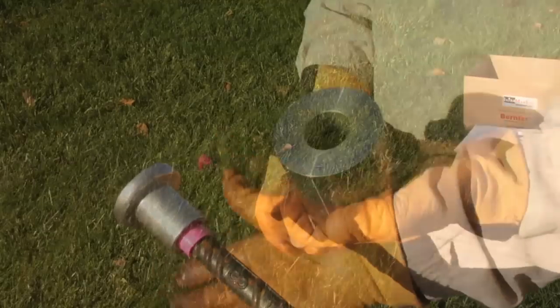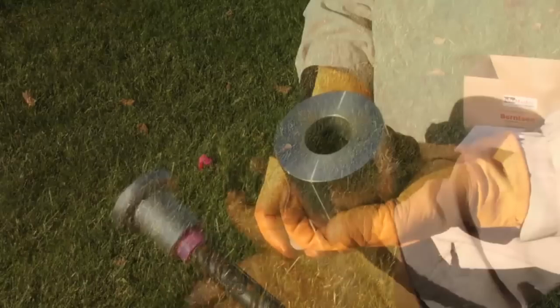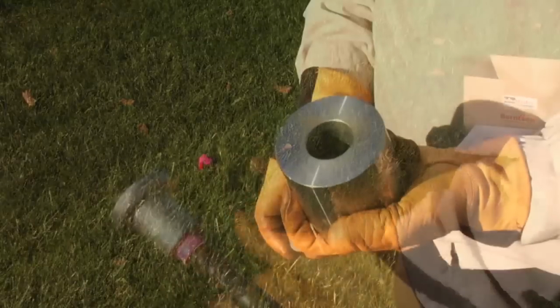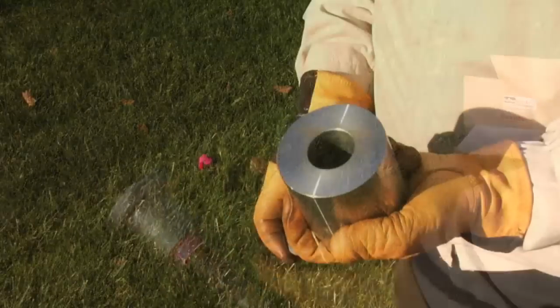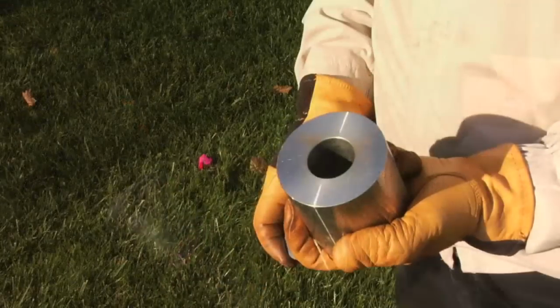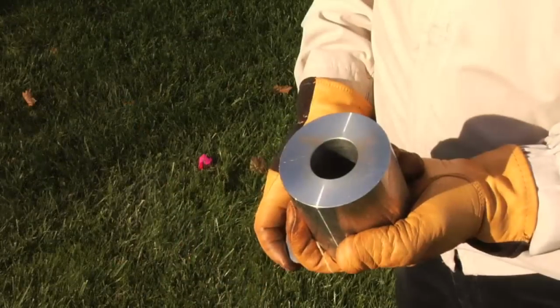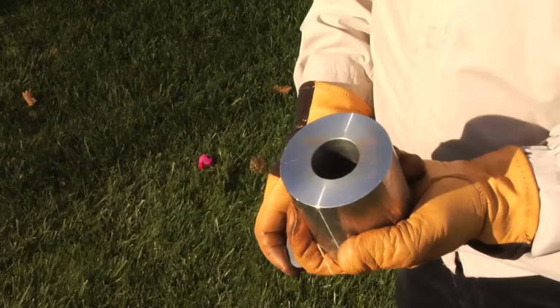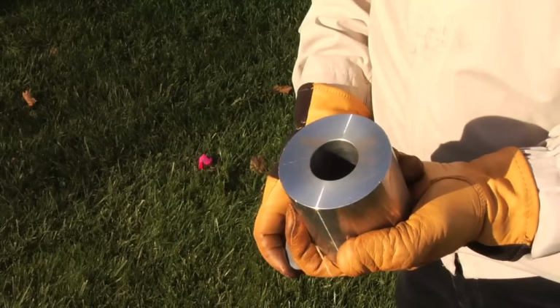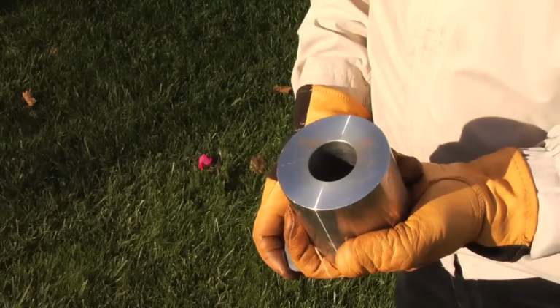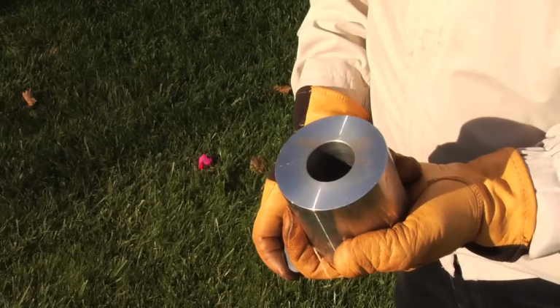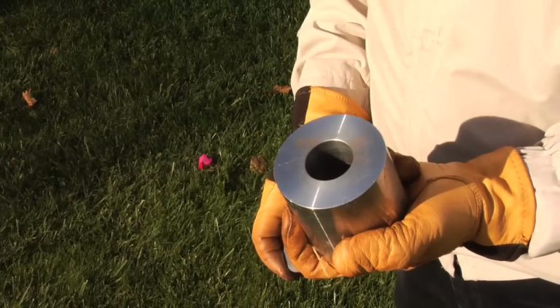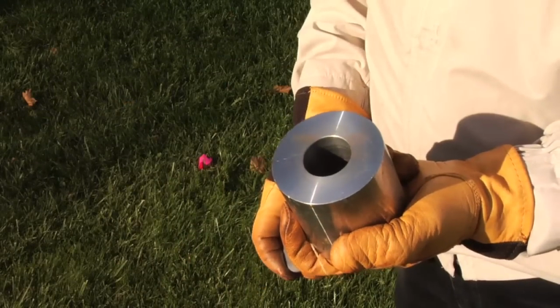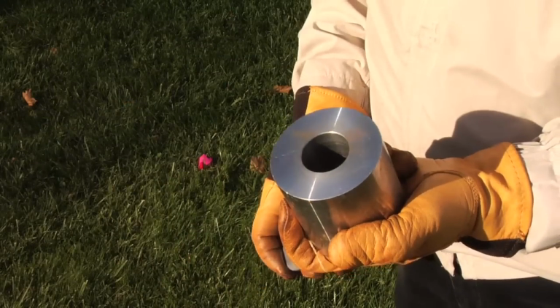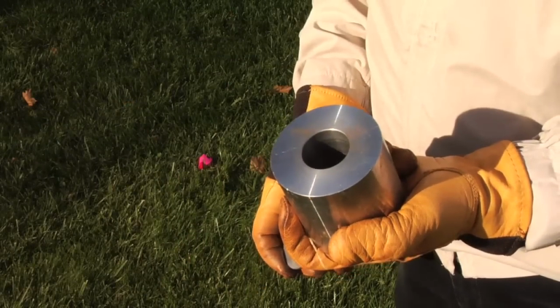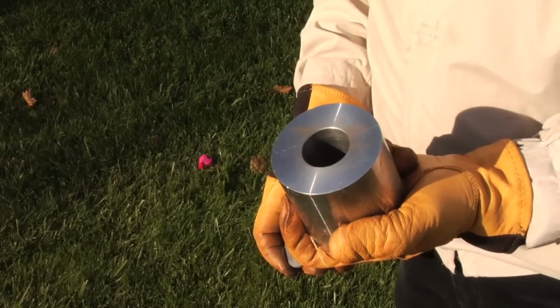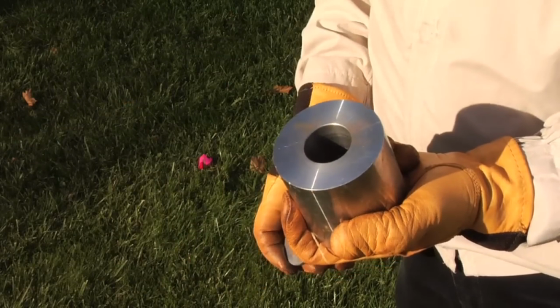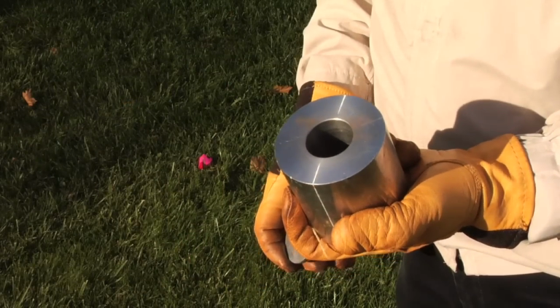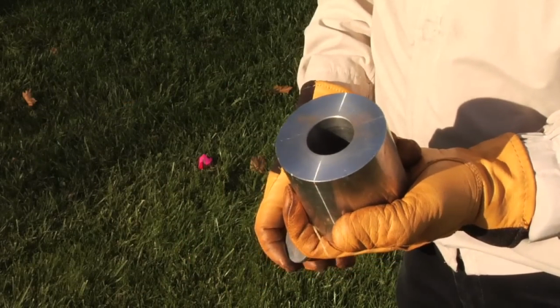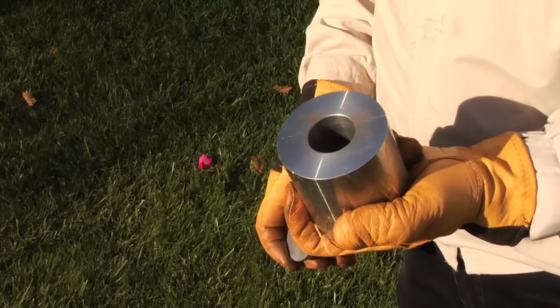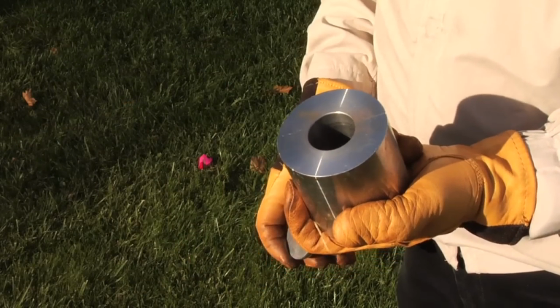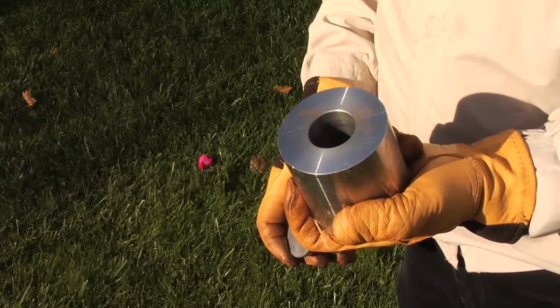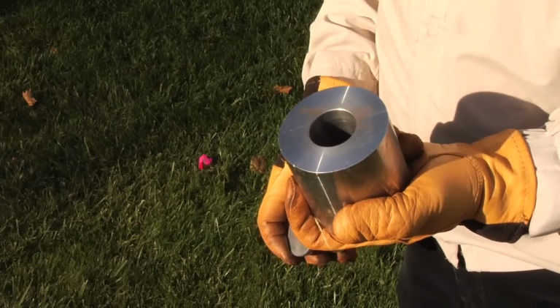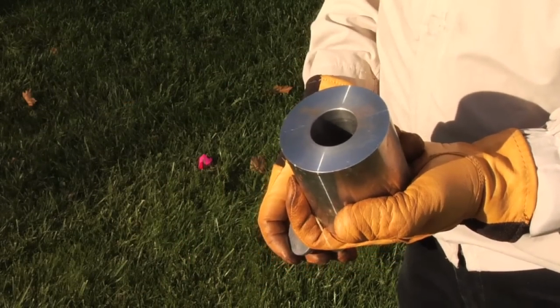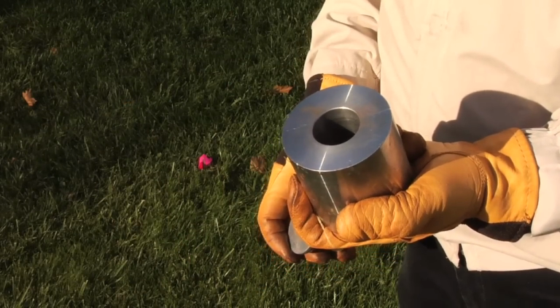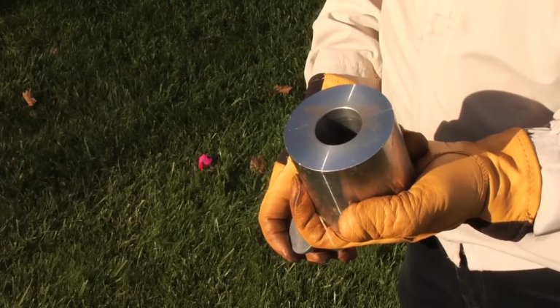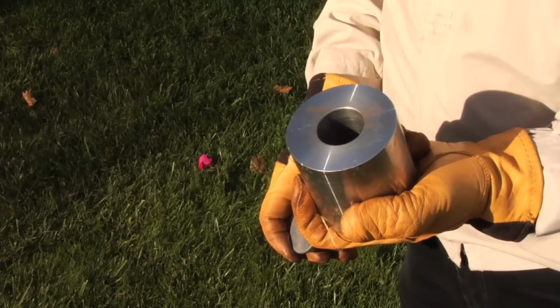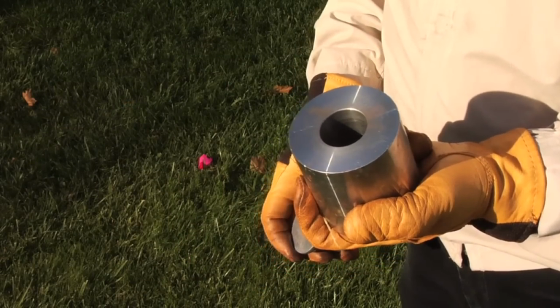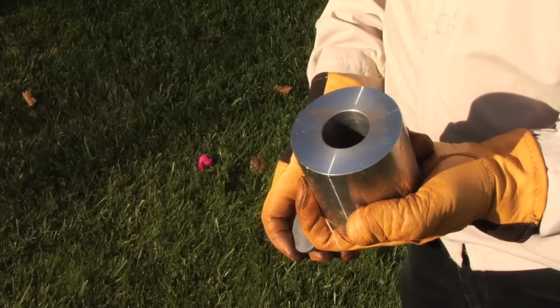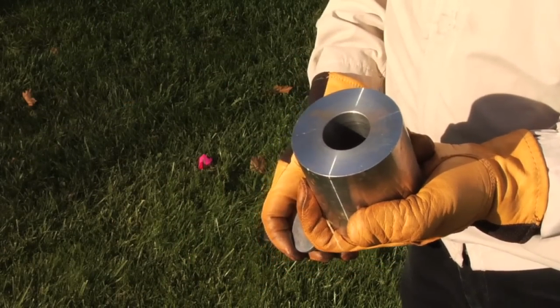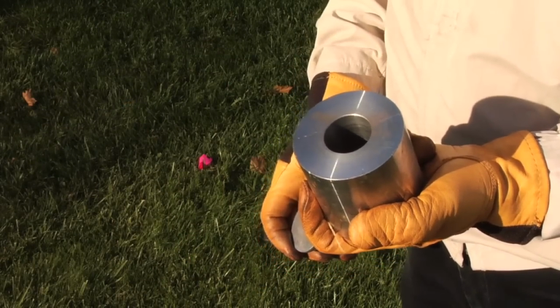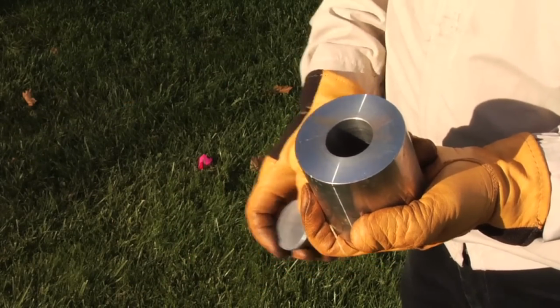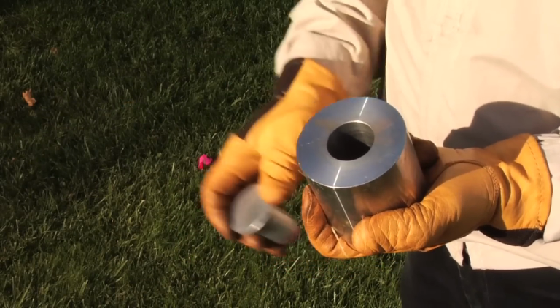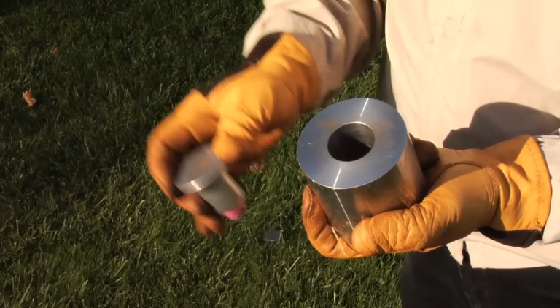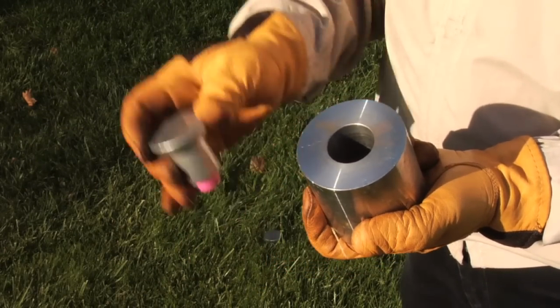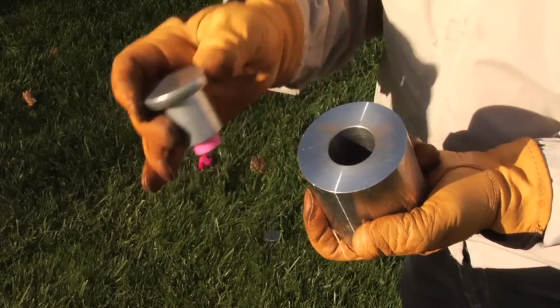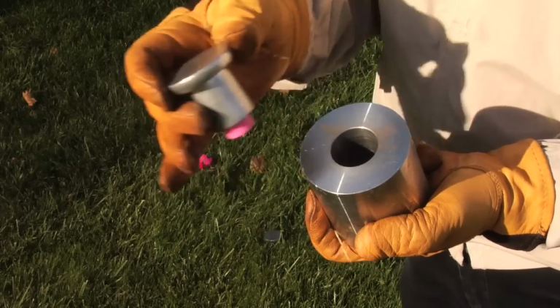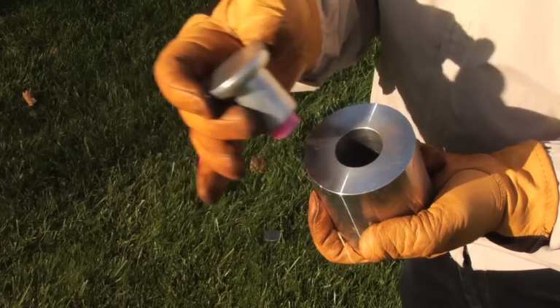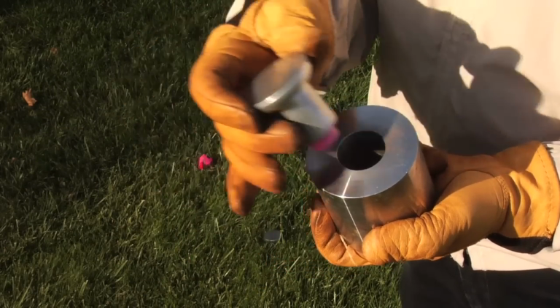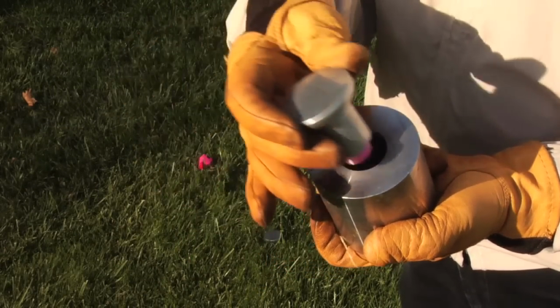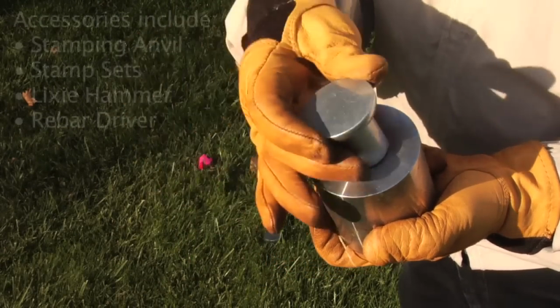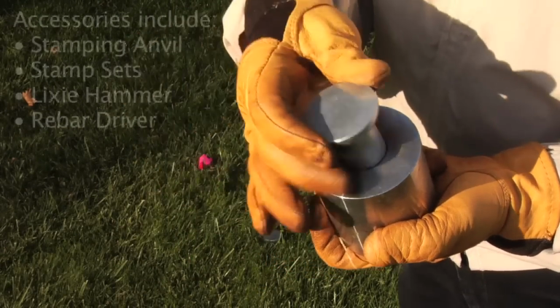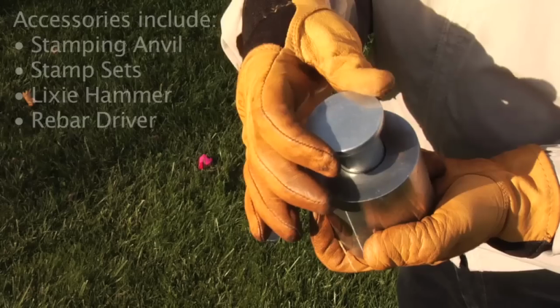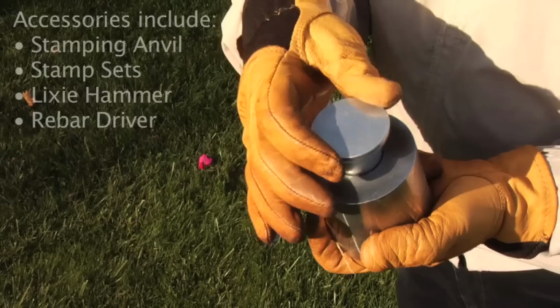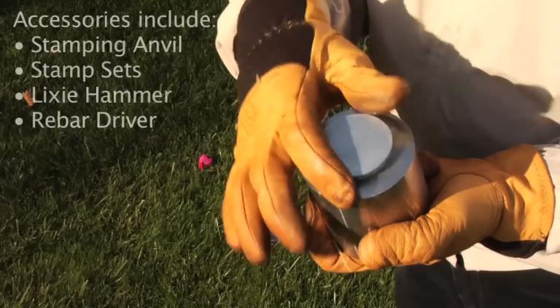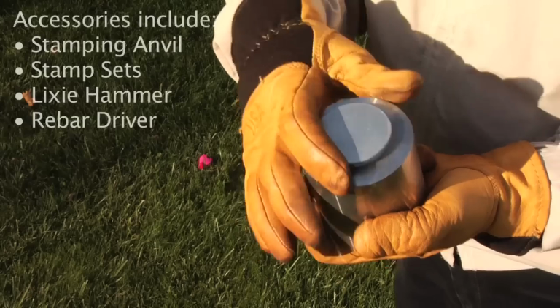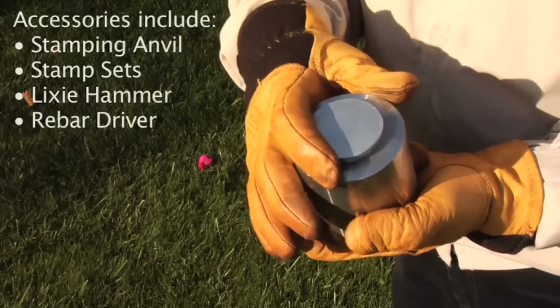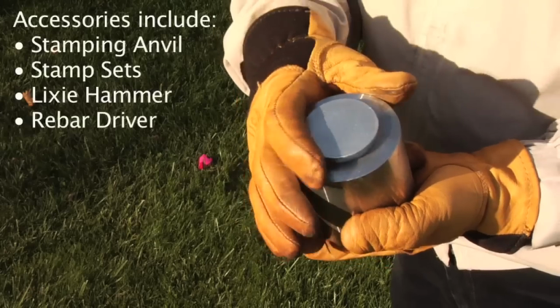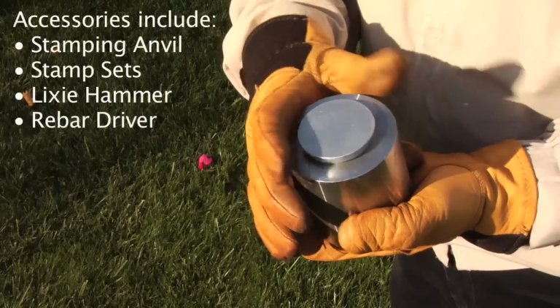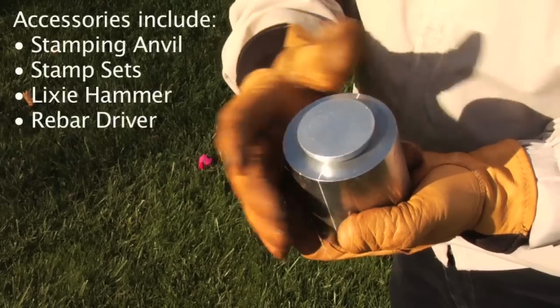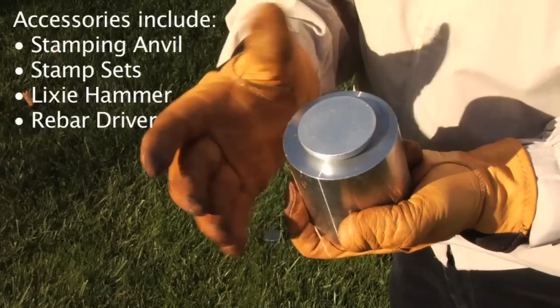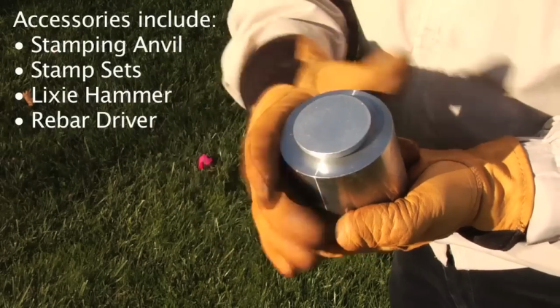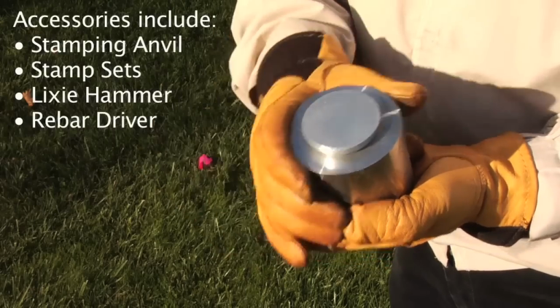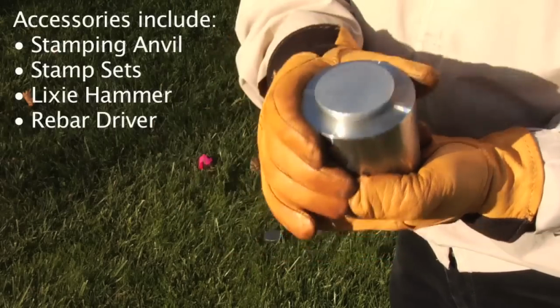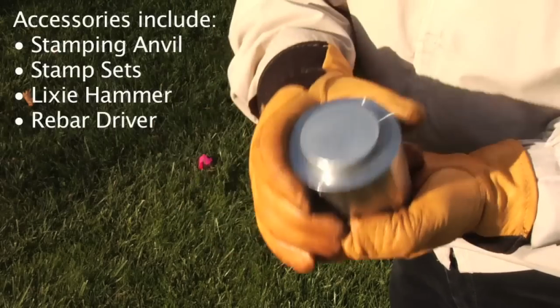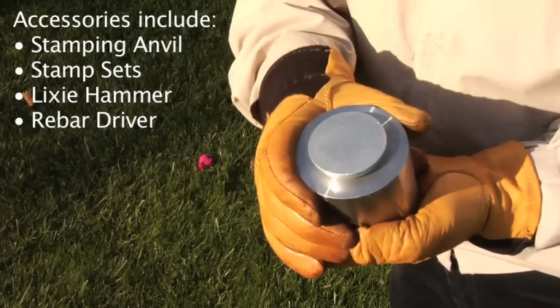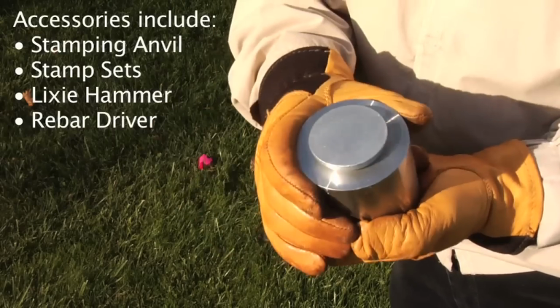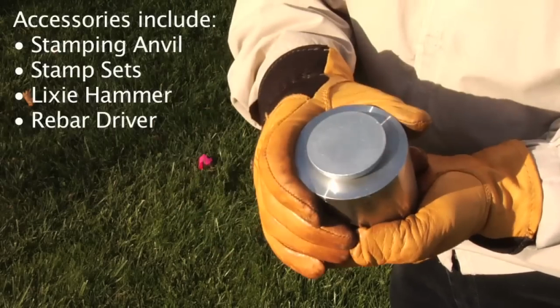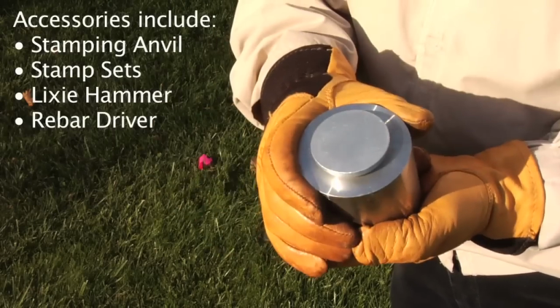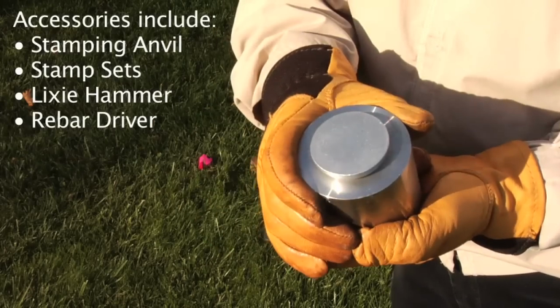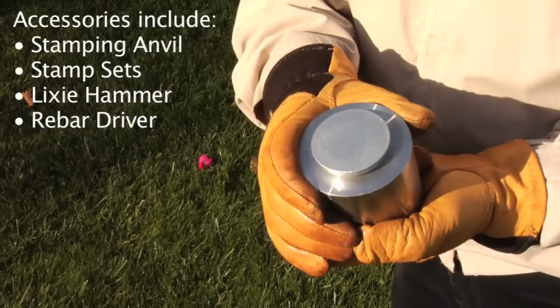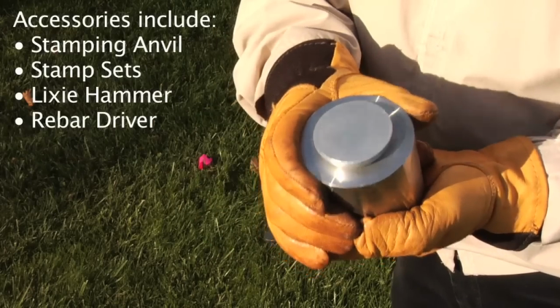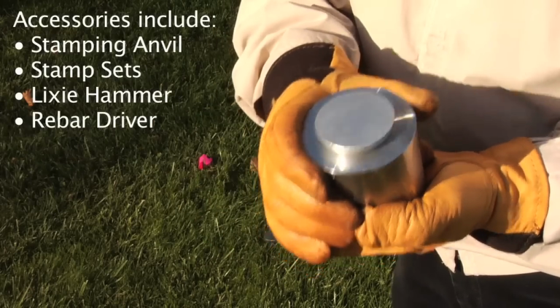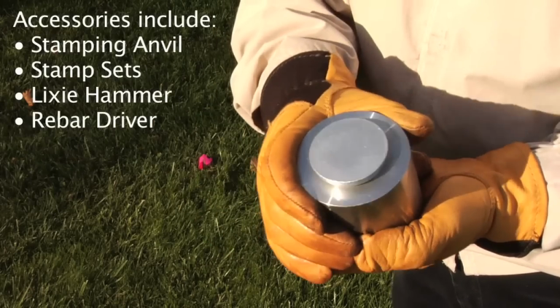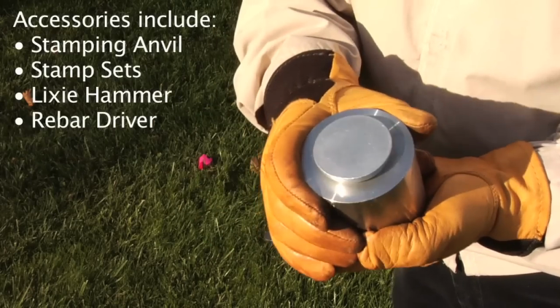When you're ready to stamp numbers or letters into the cap surface, be sure and use an anvil for a good, solid backup.